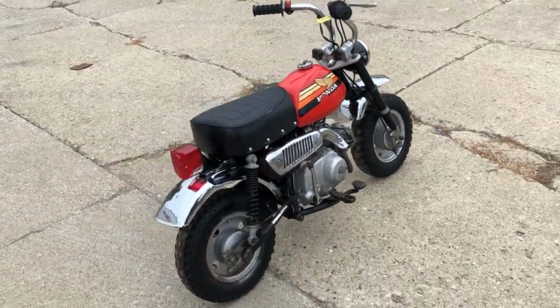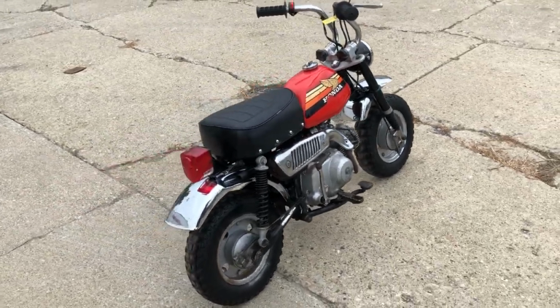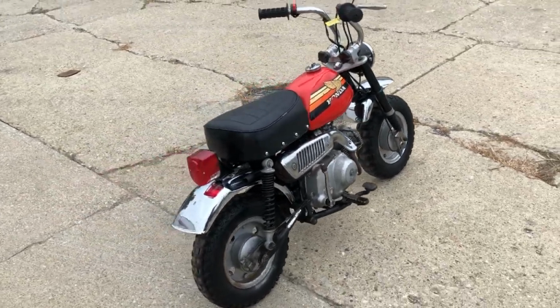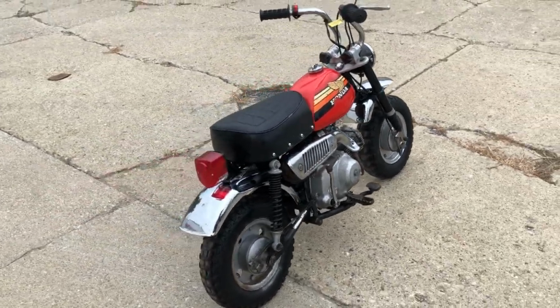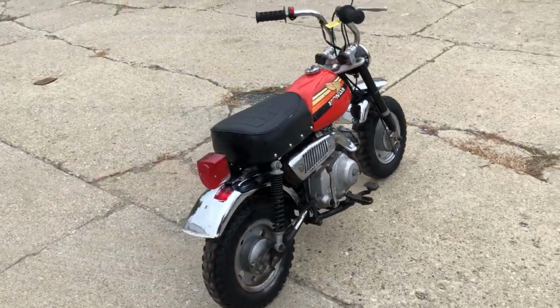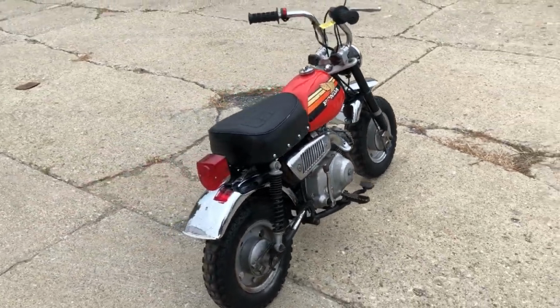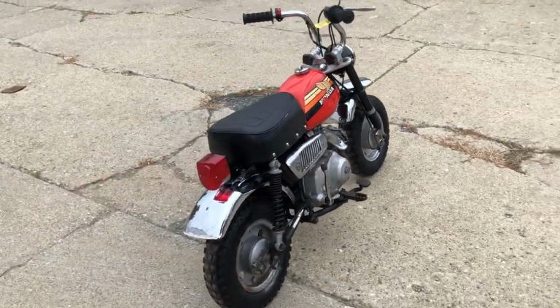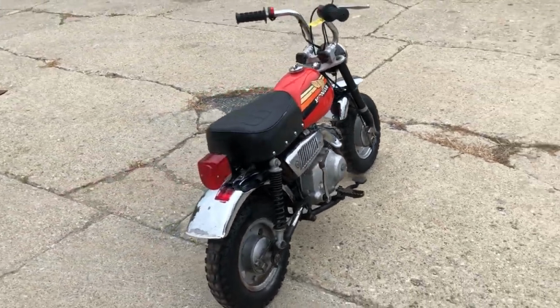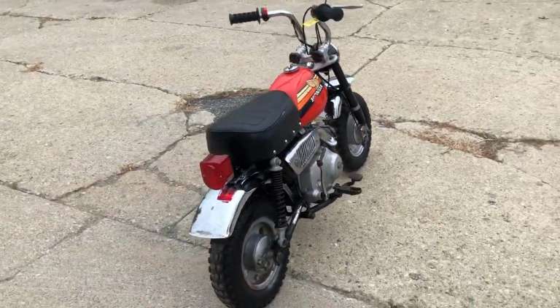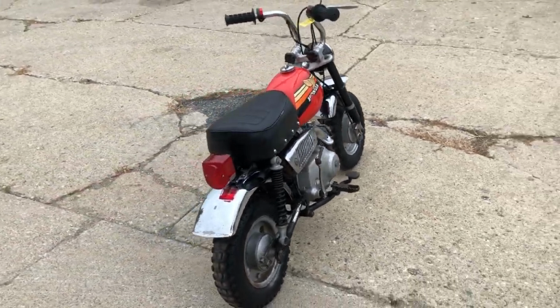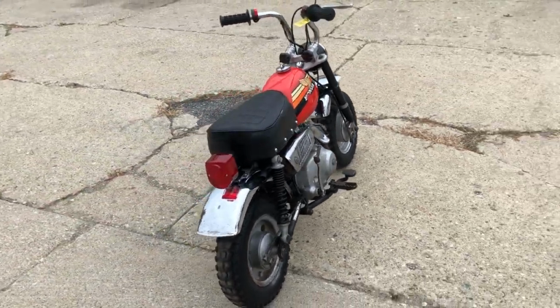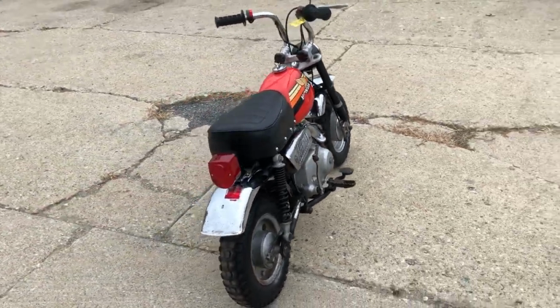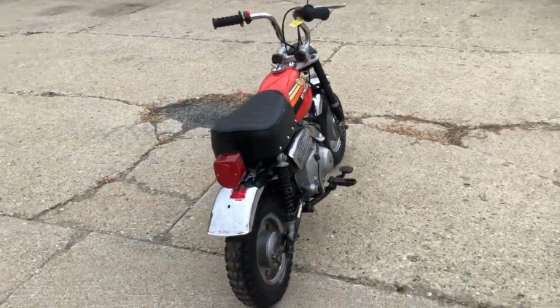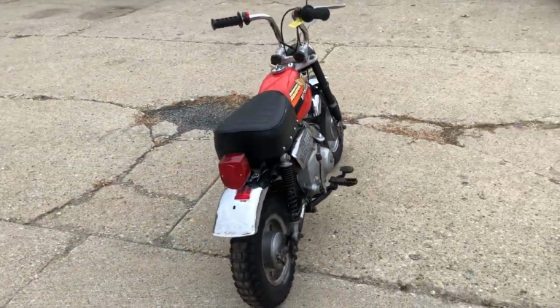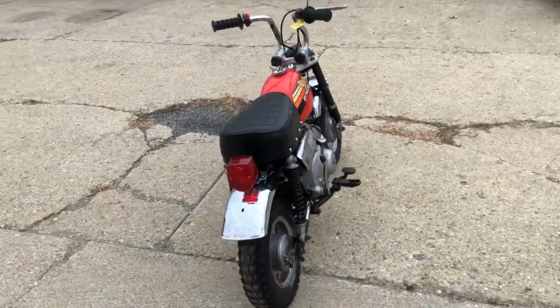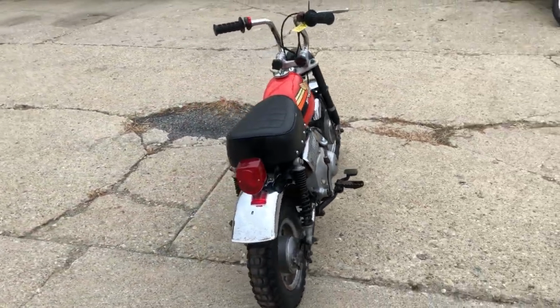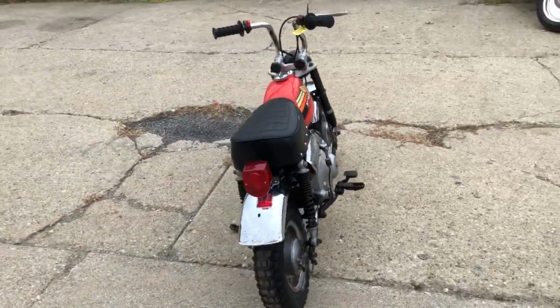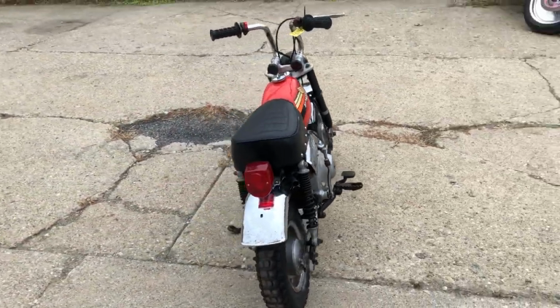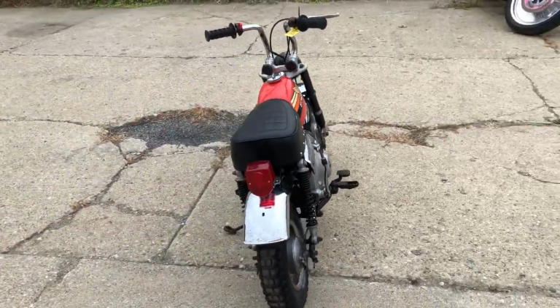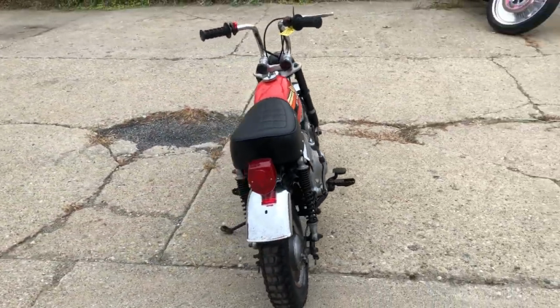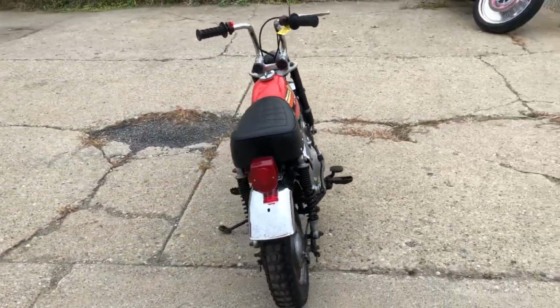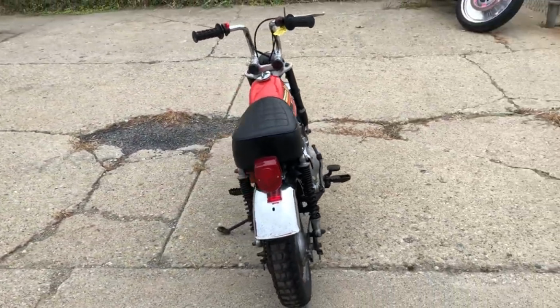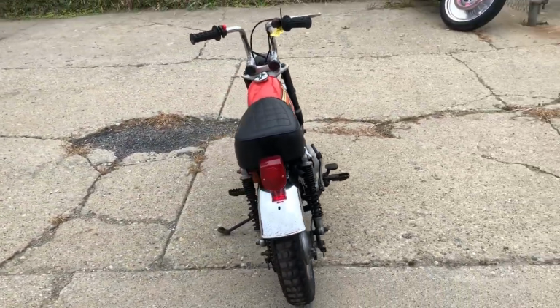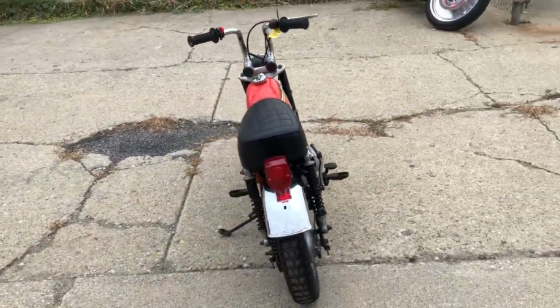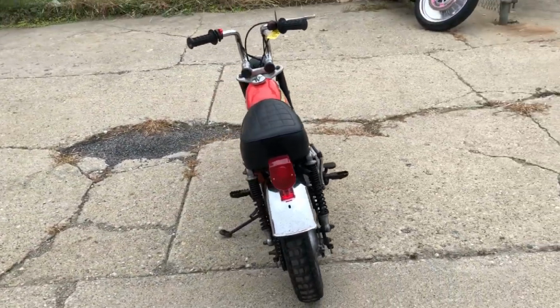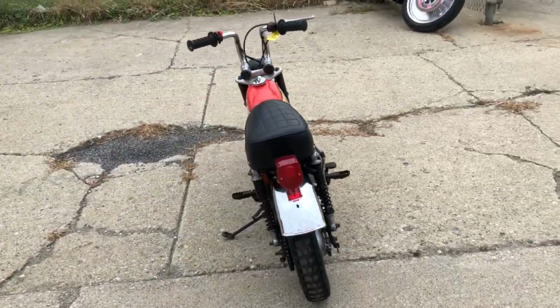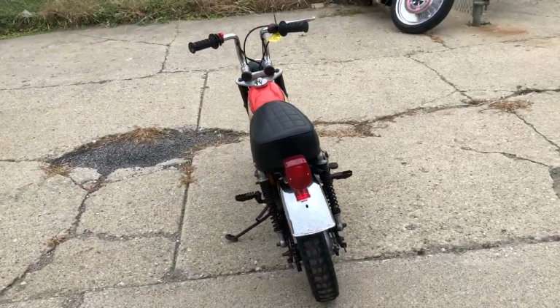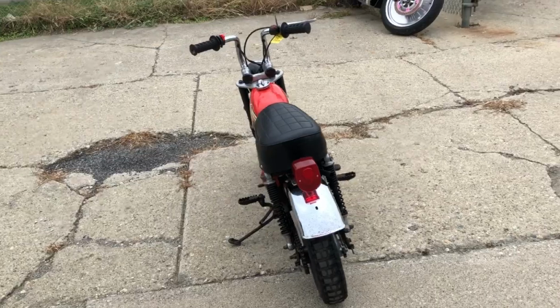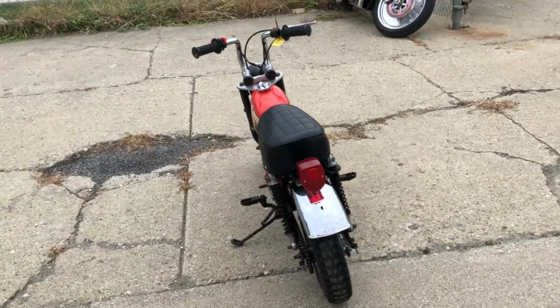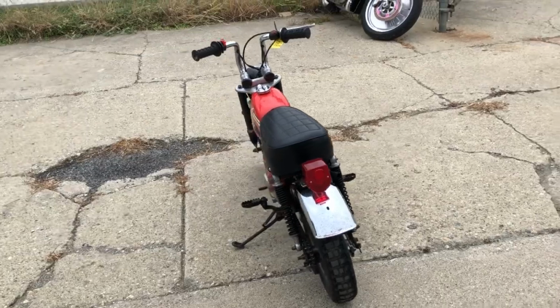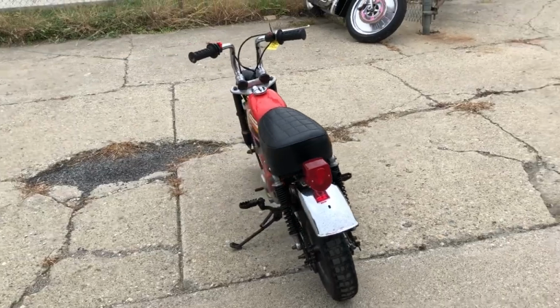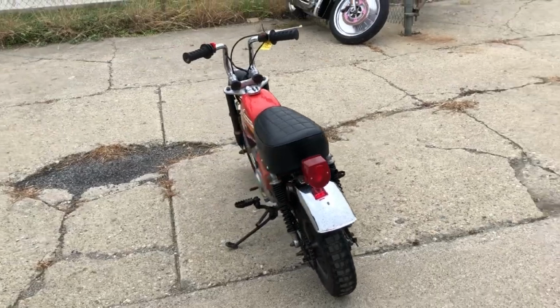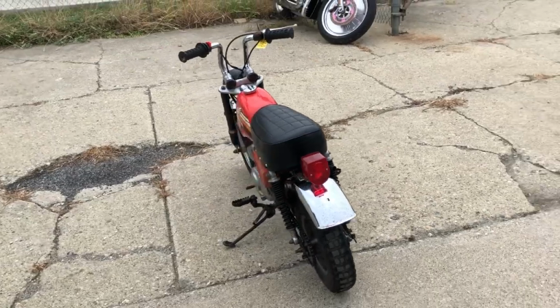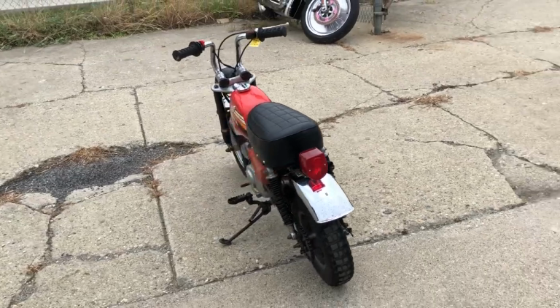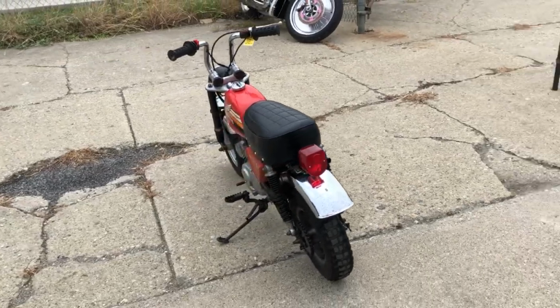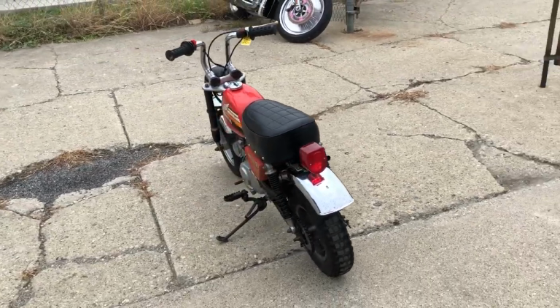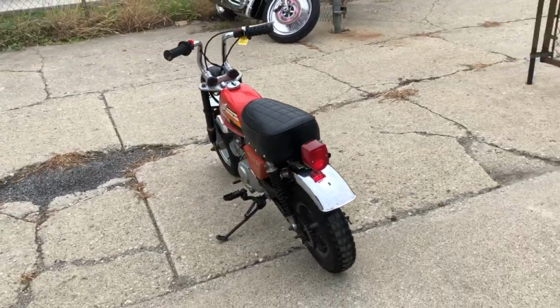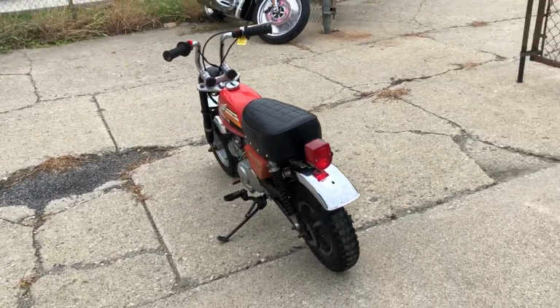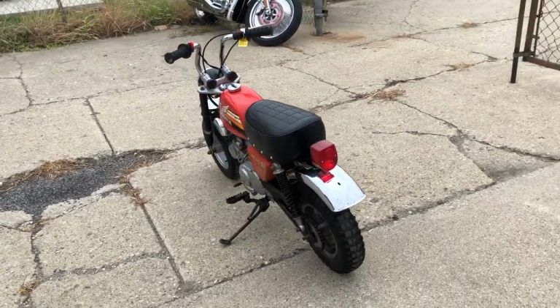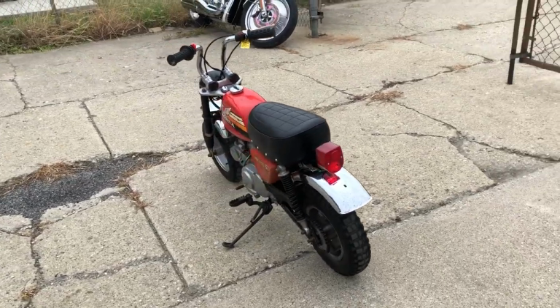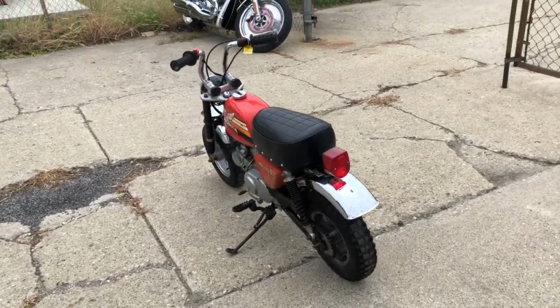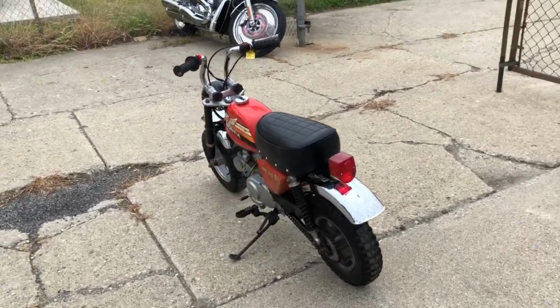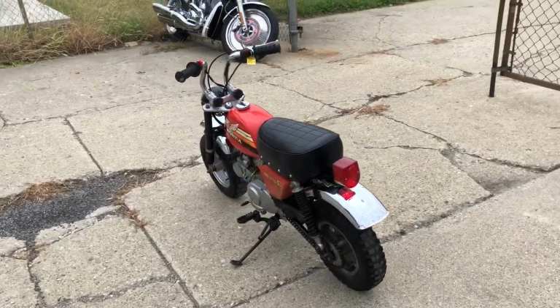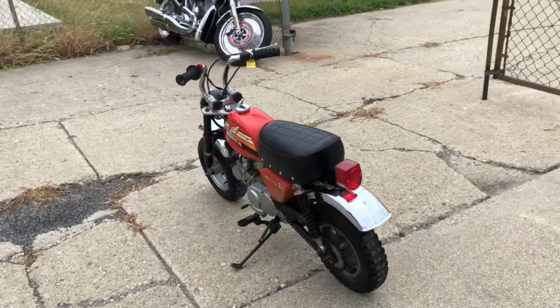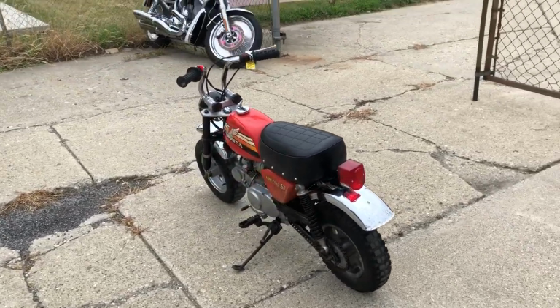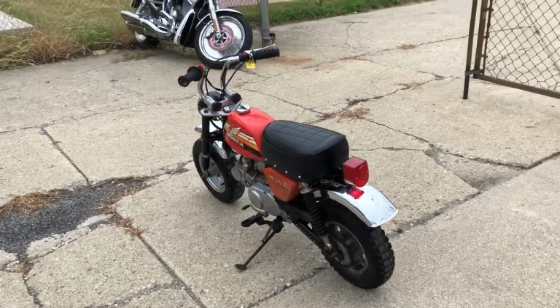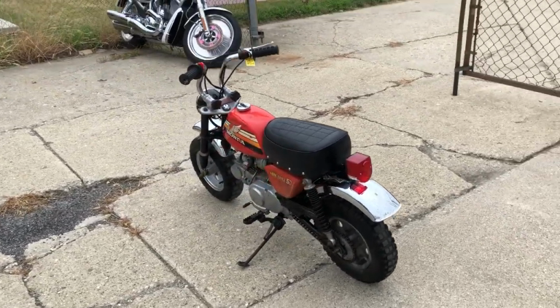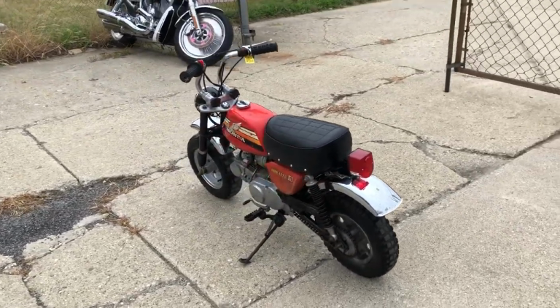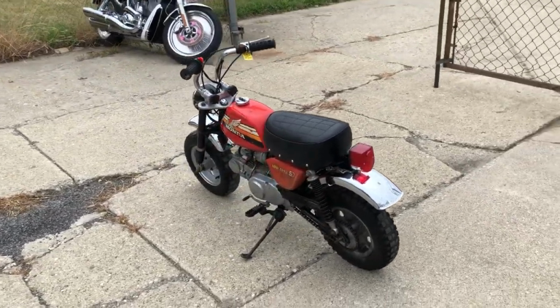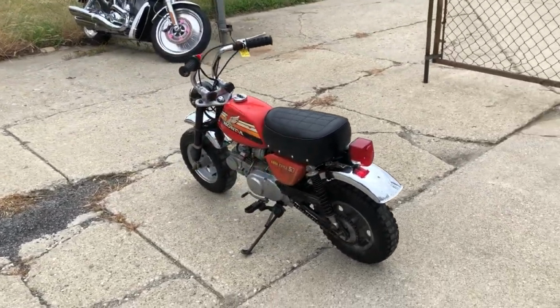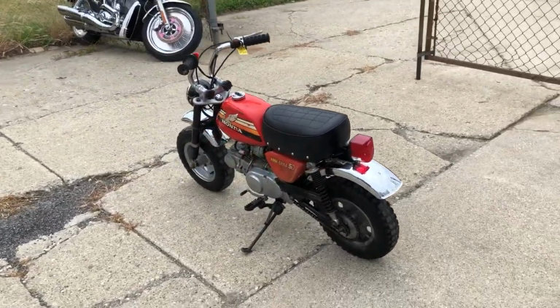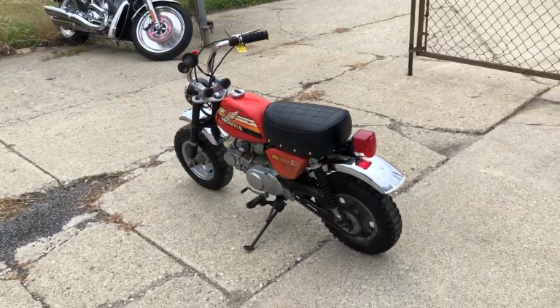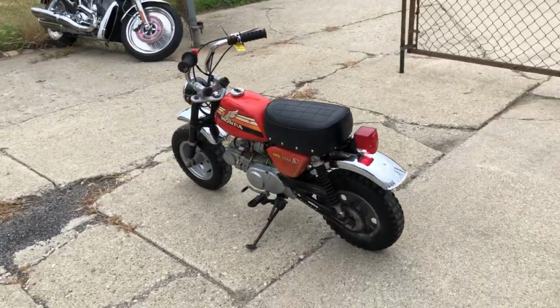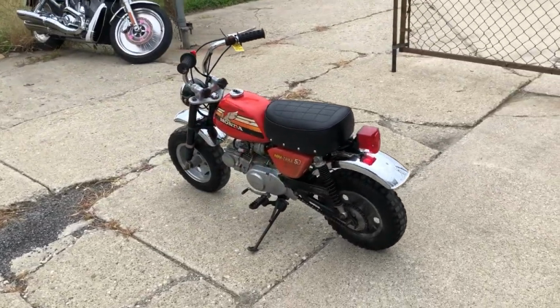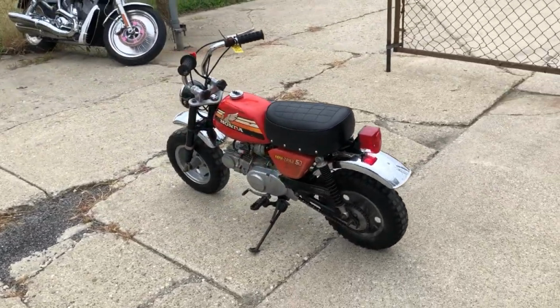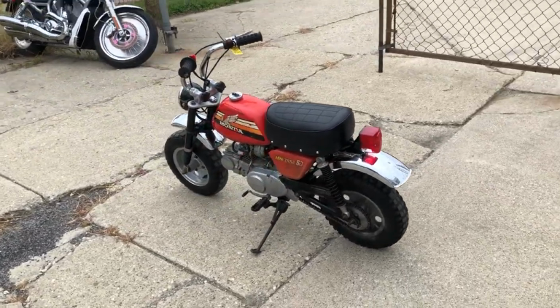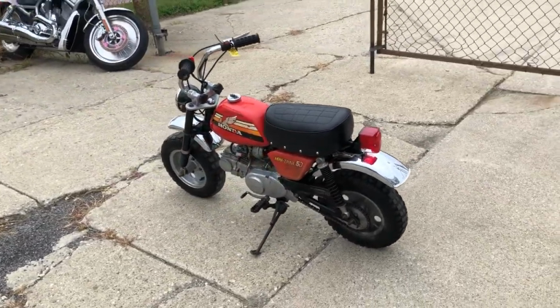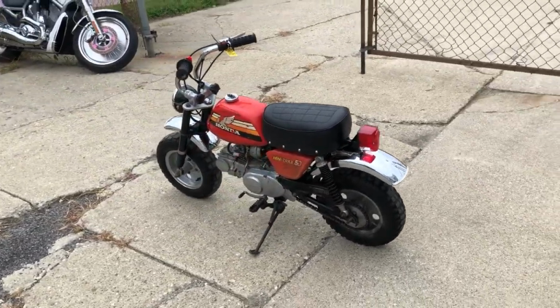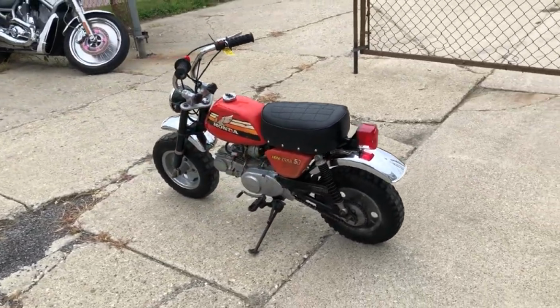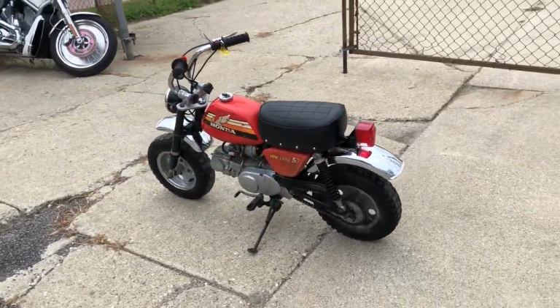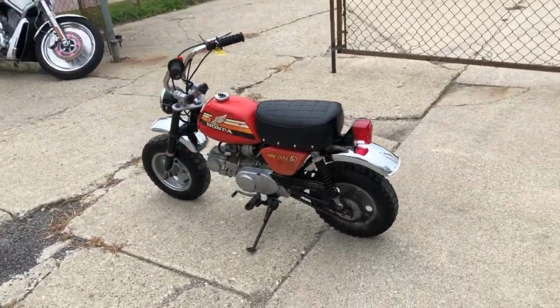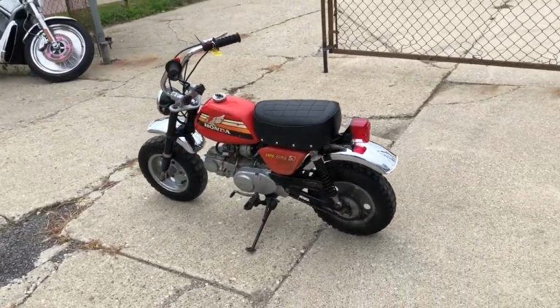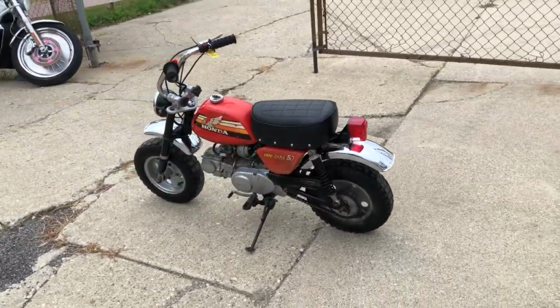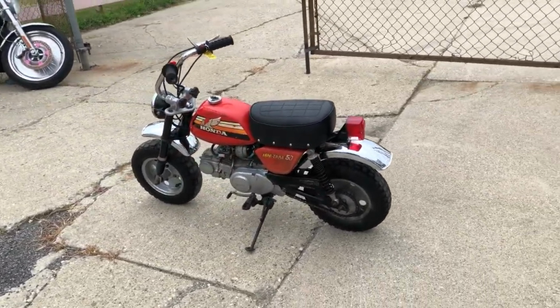Easy restoration project, or right as it is, hanging up in your bar — do whatever you want to do. That's a '78 Honda Mini Trail 50.